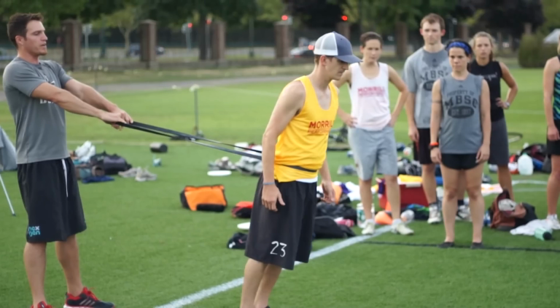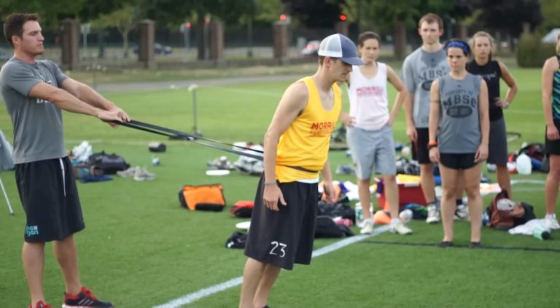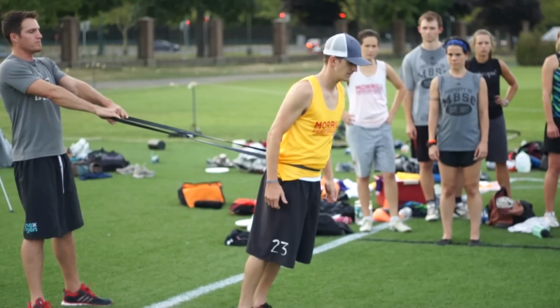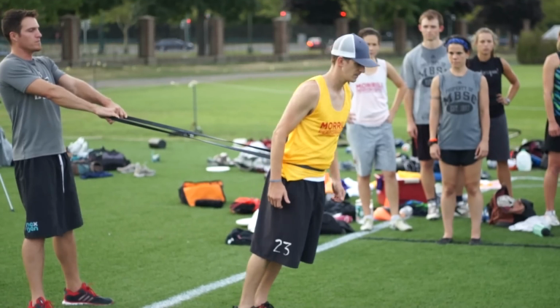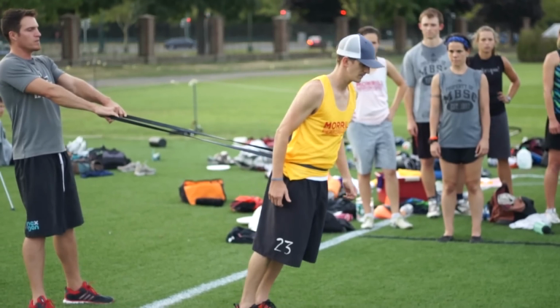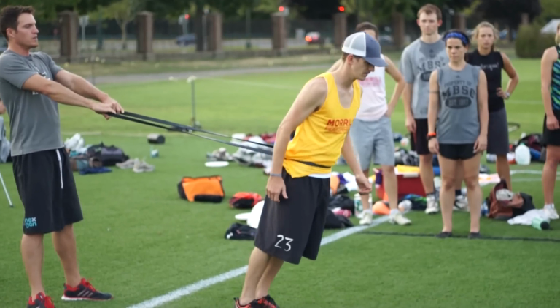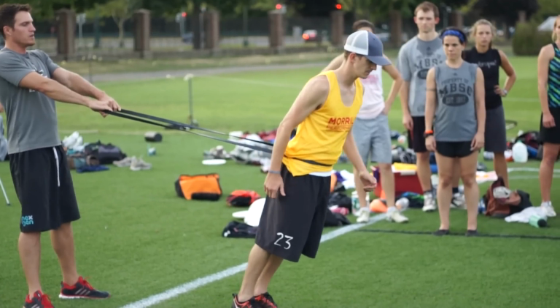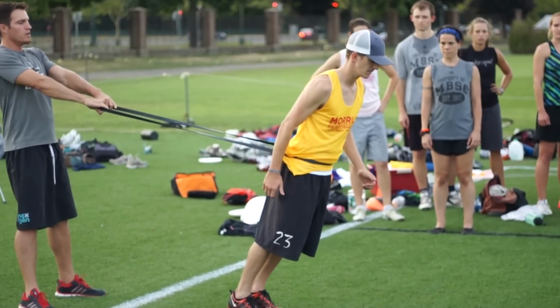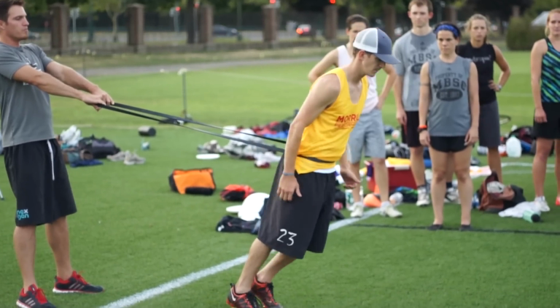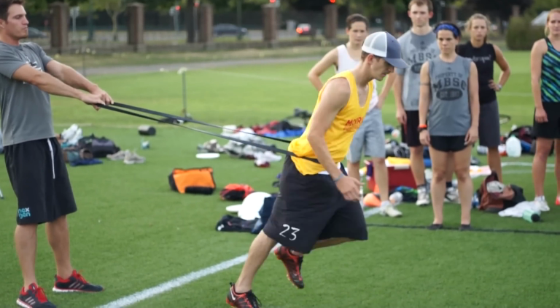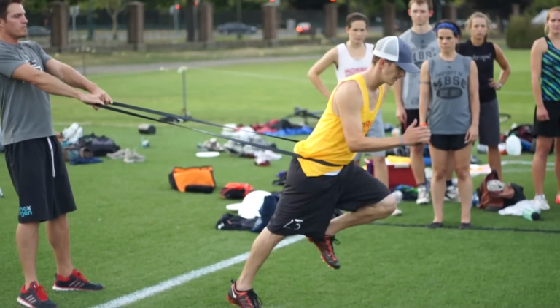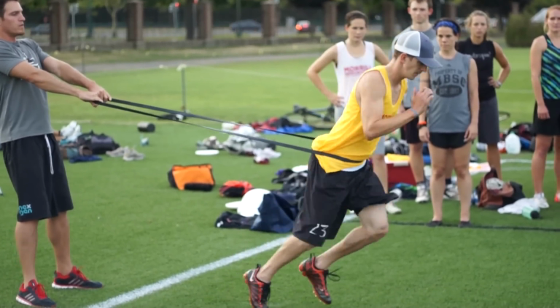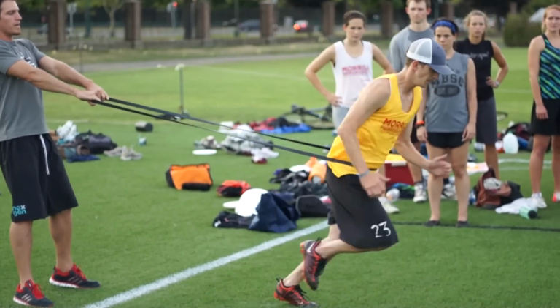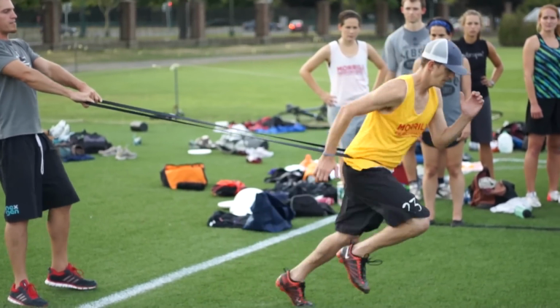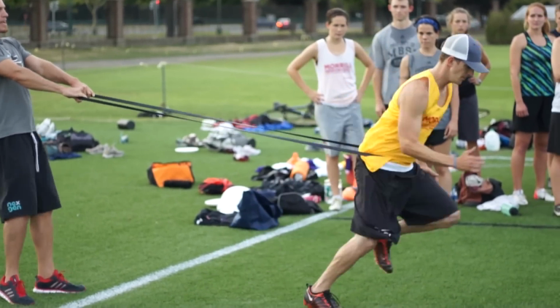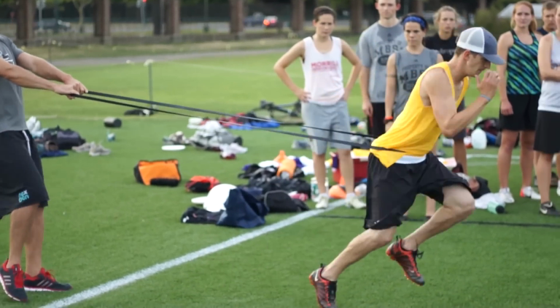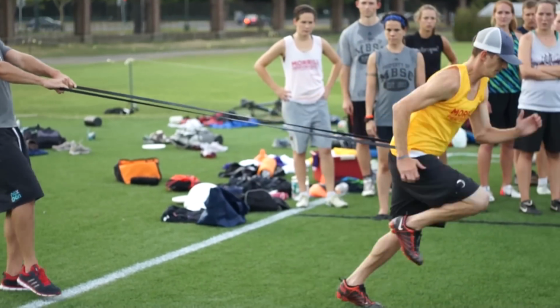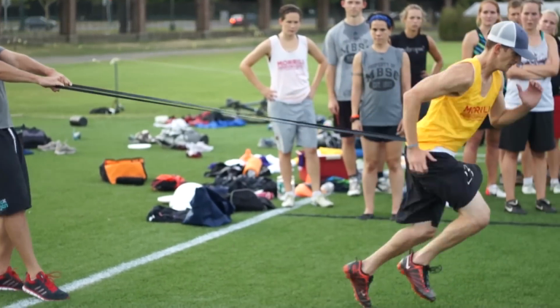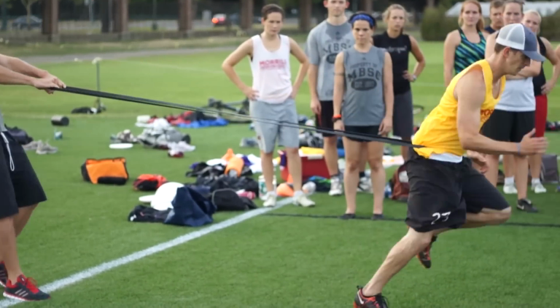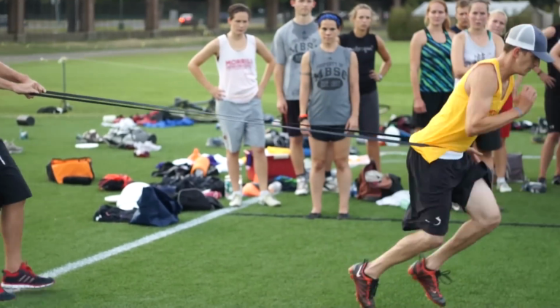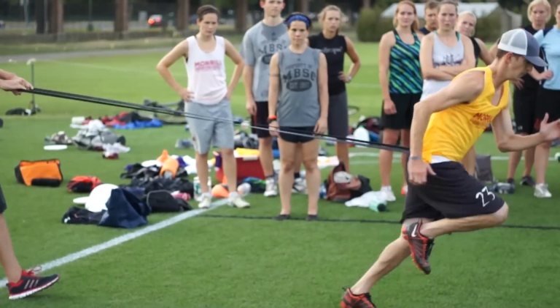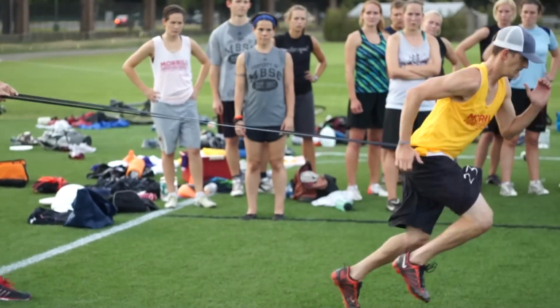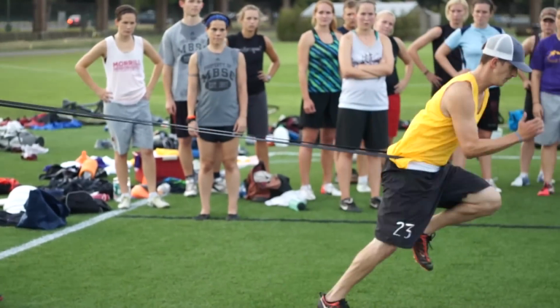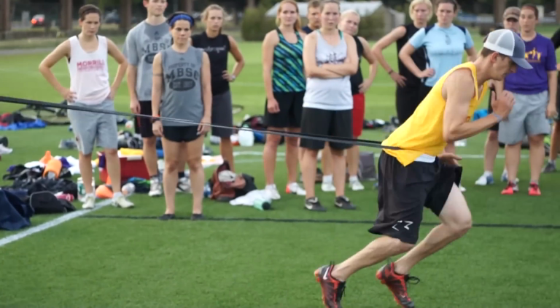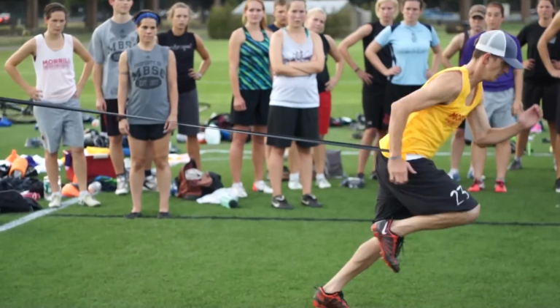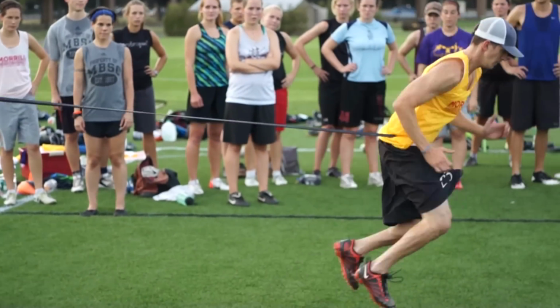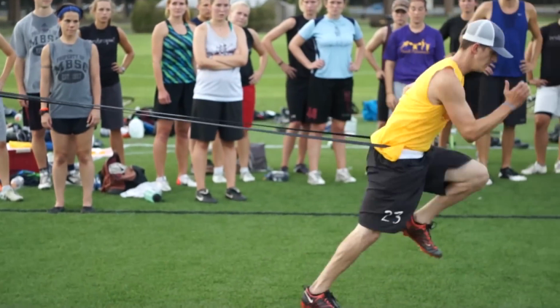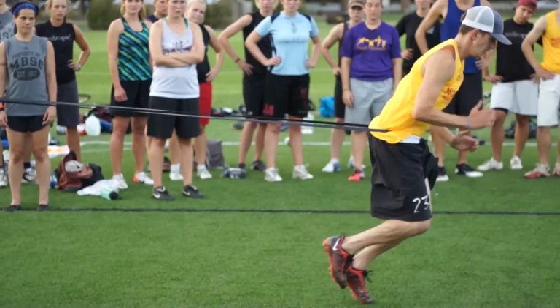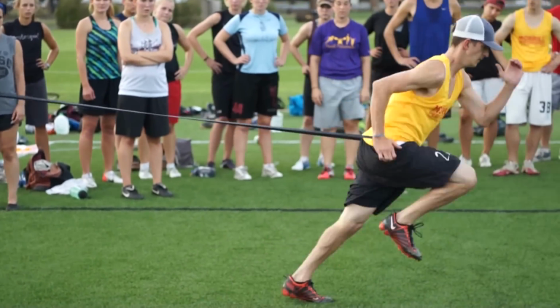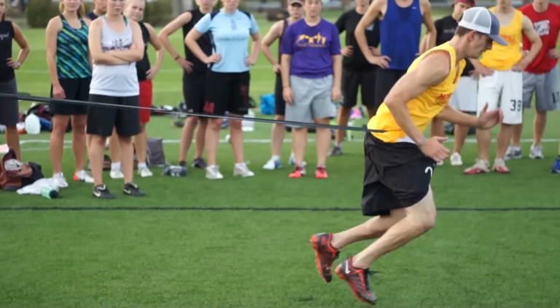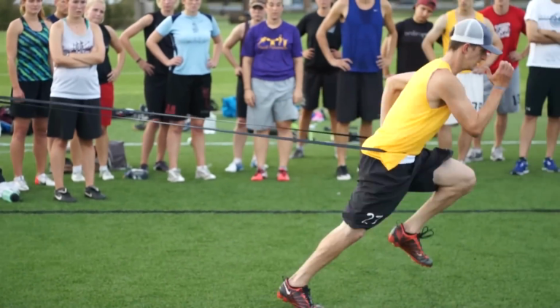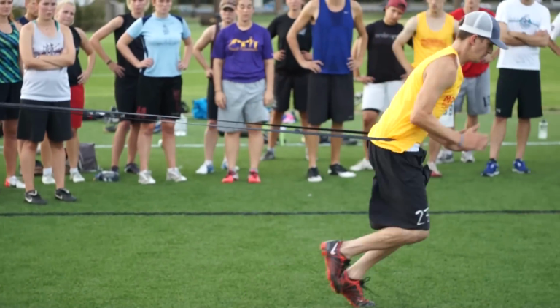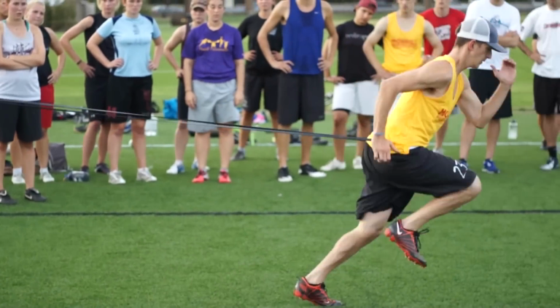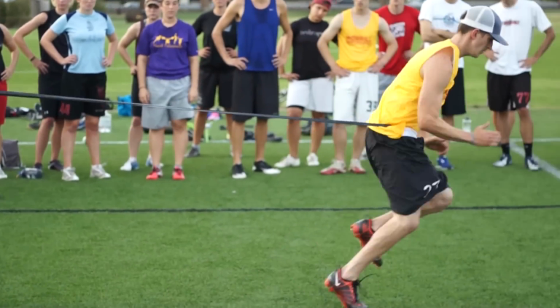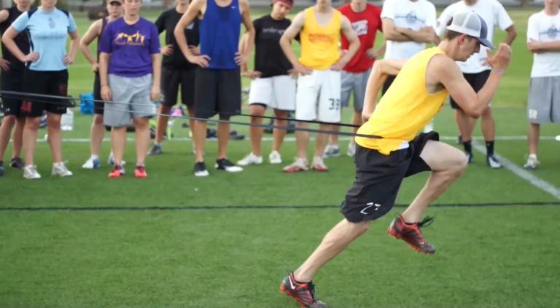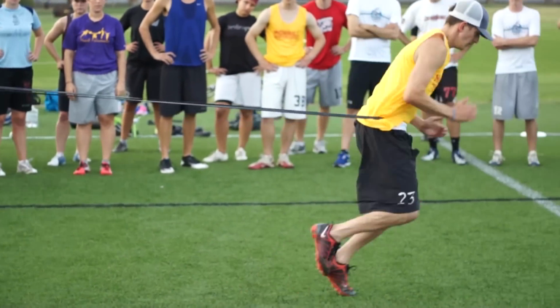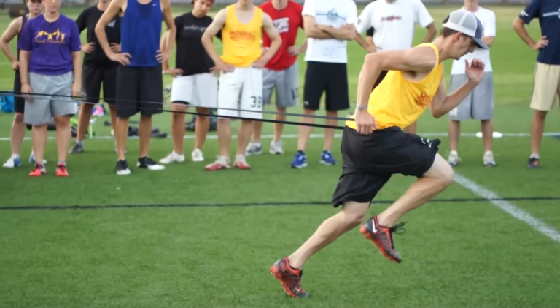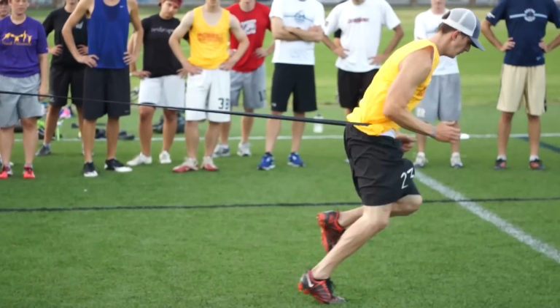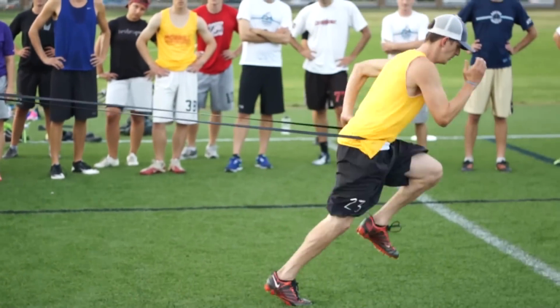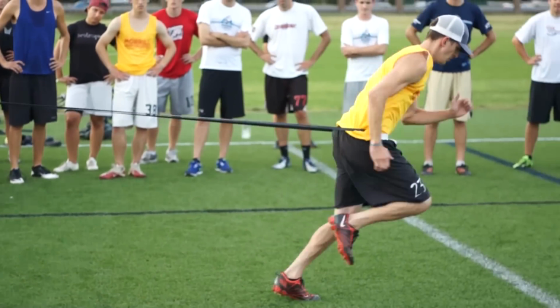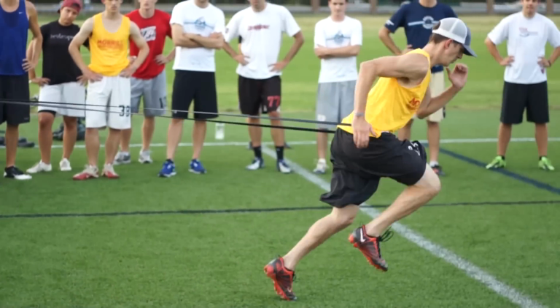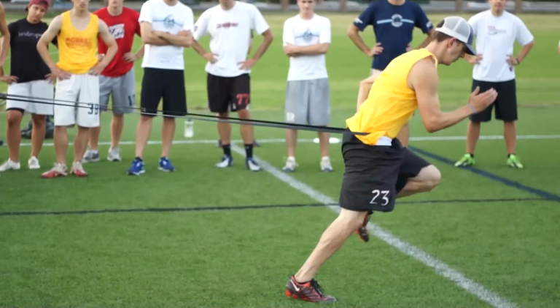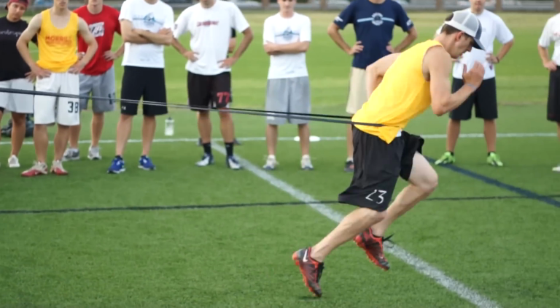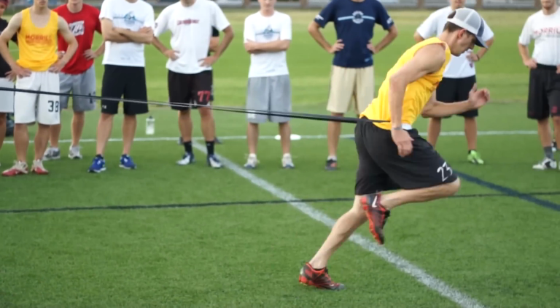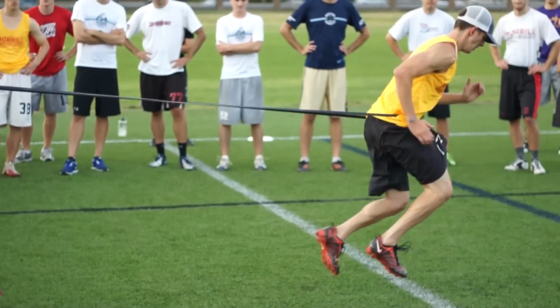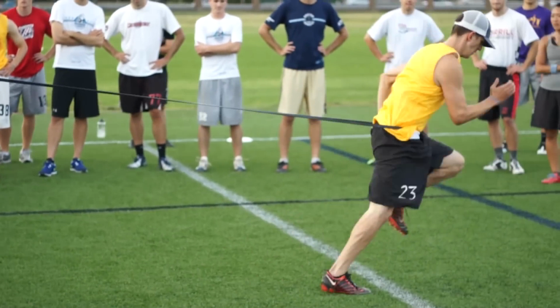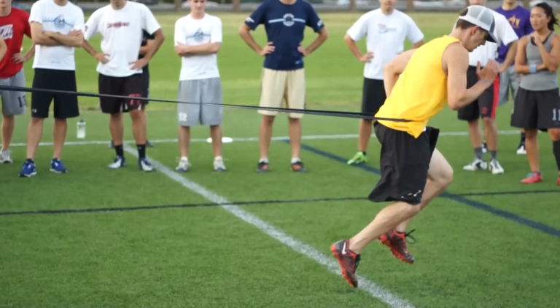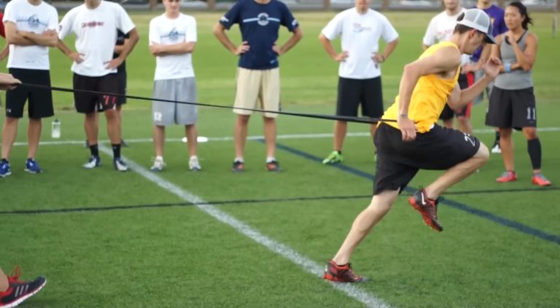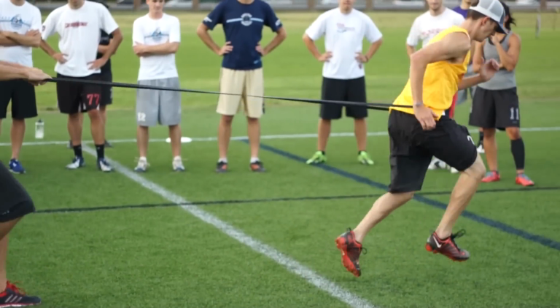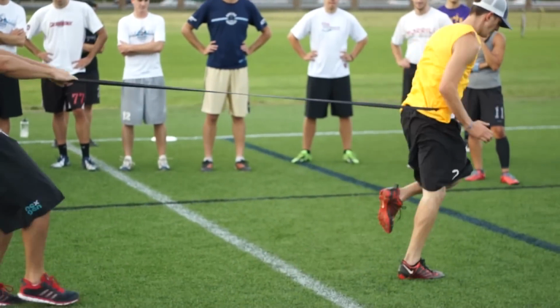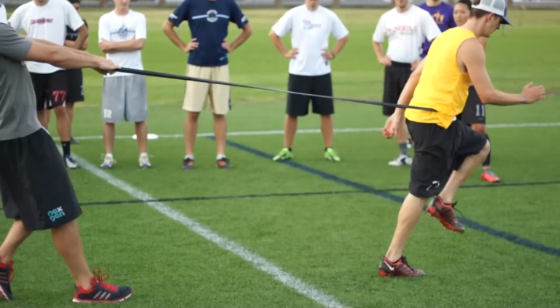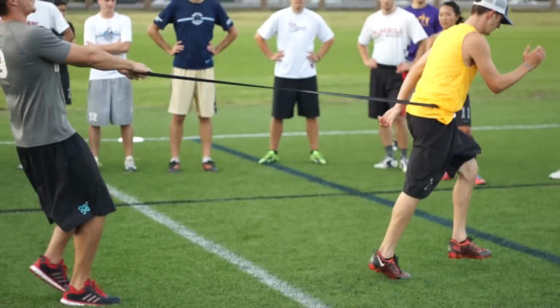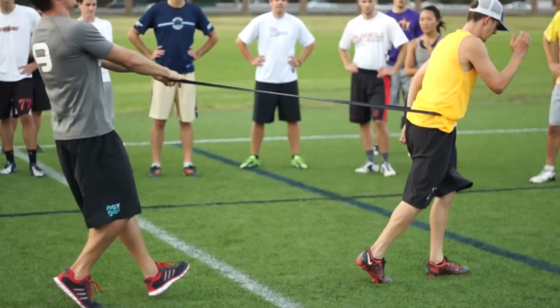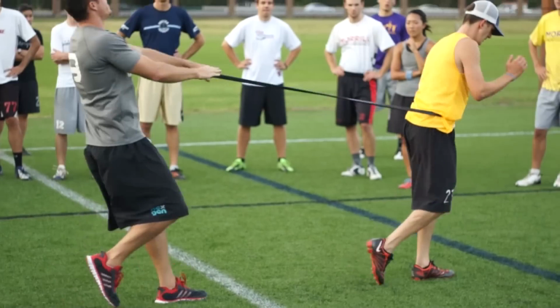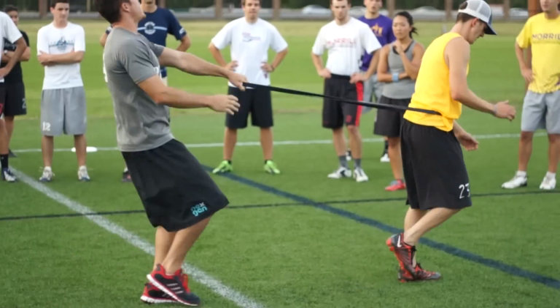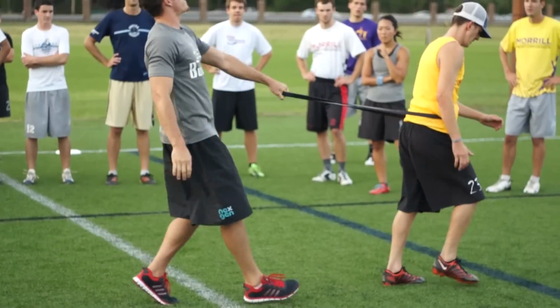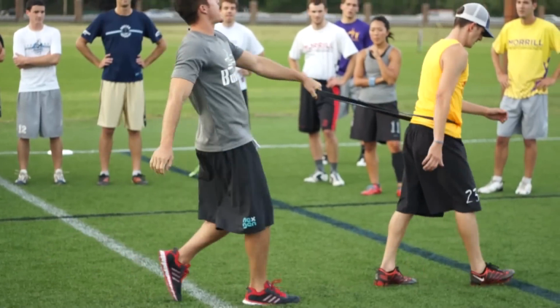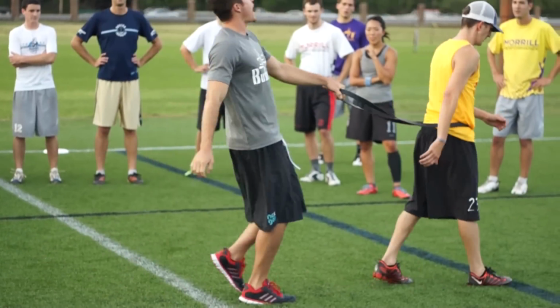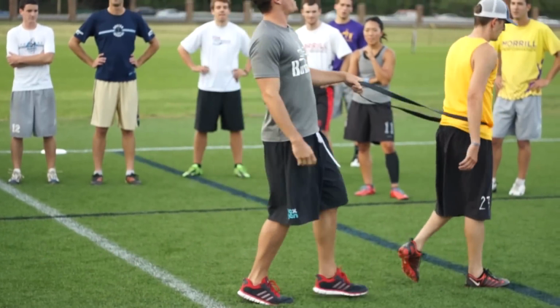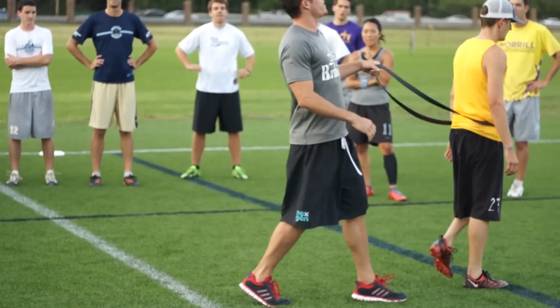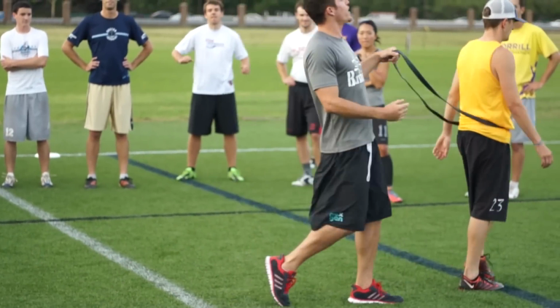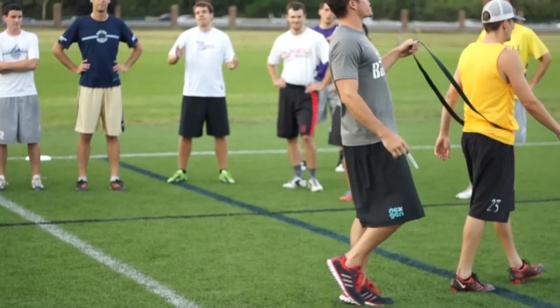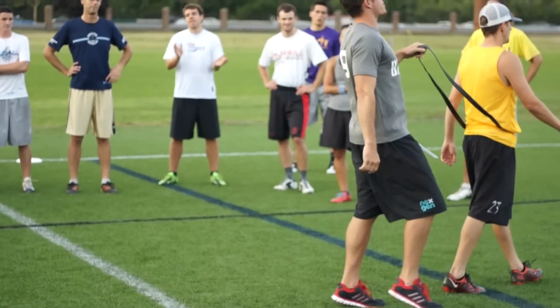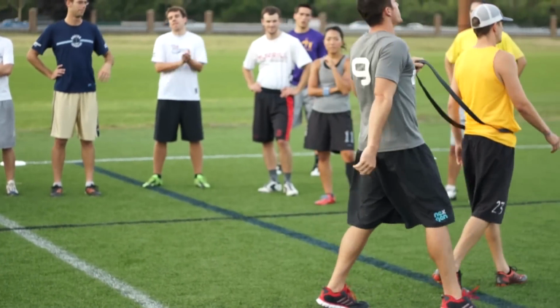Running. Extend, extend, extend. Push, push, push. And that's how it looks.